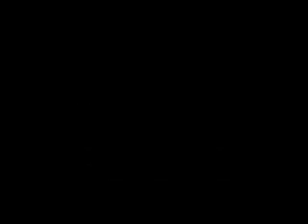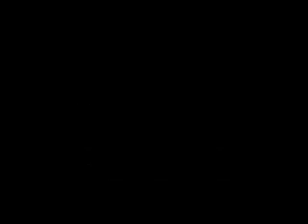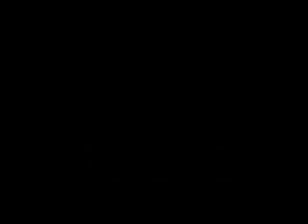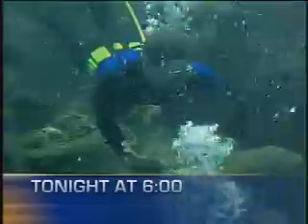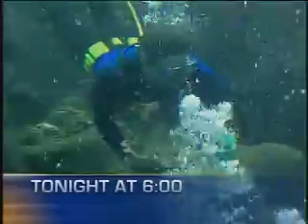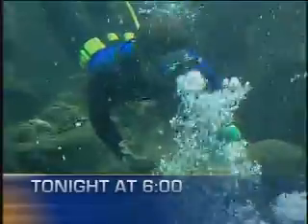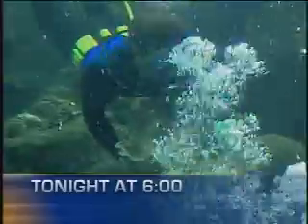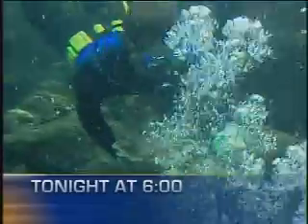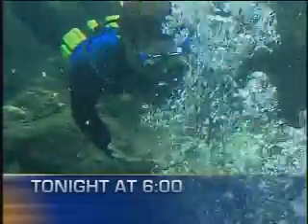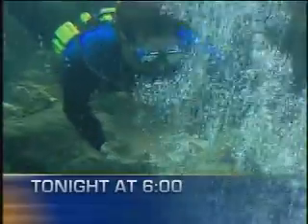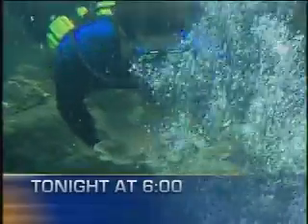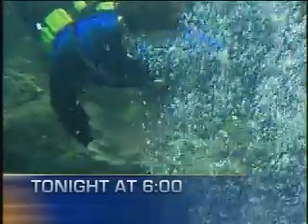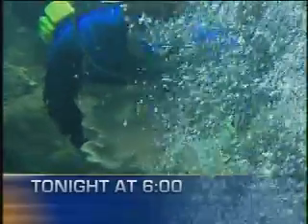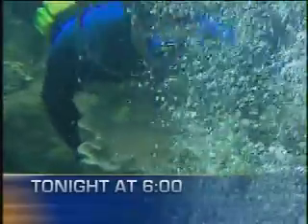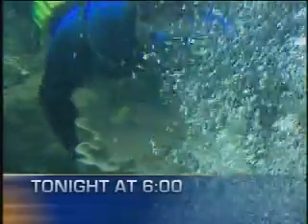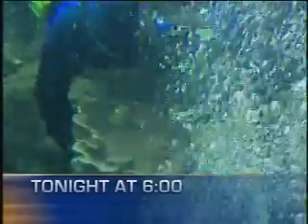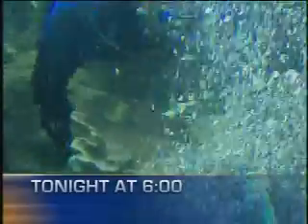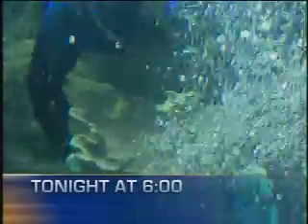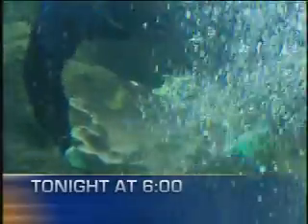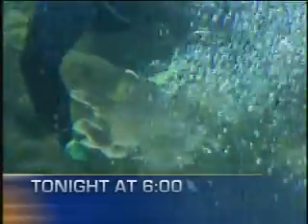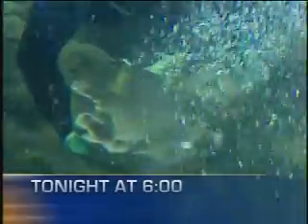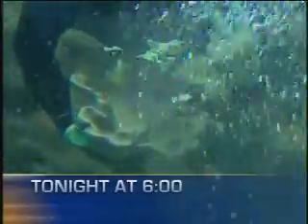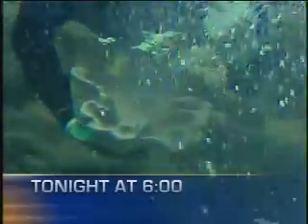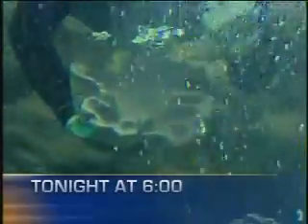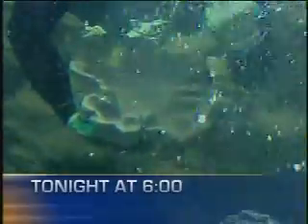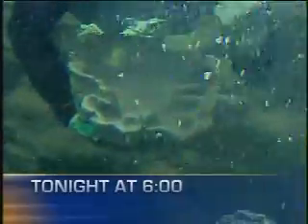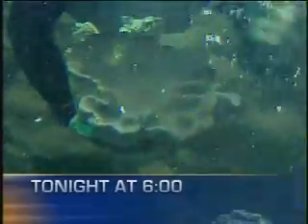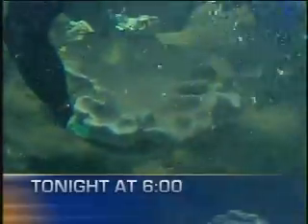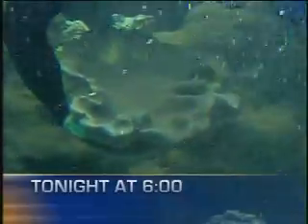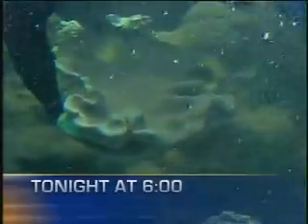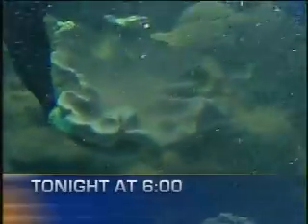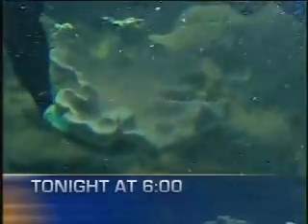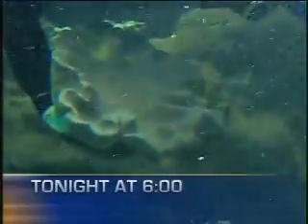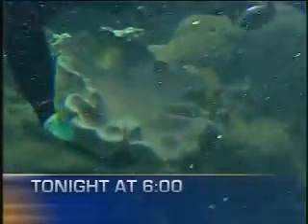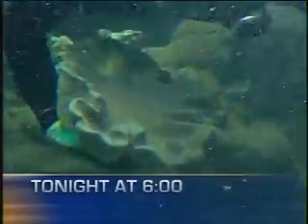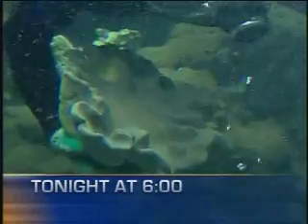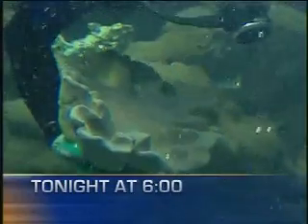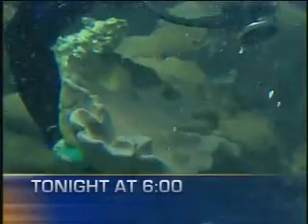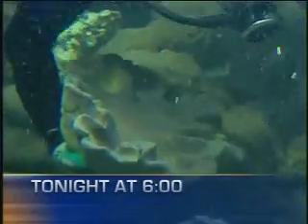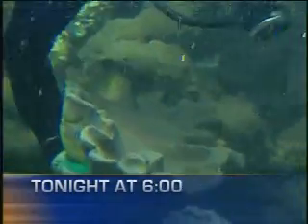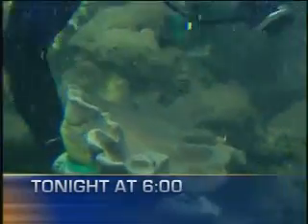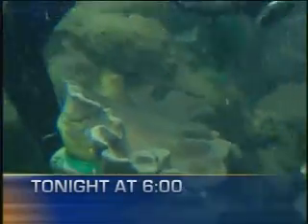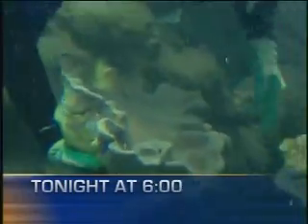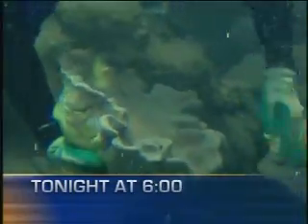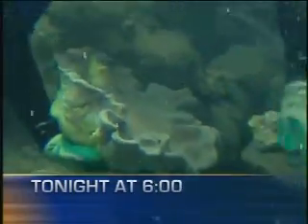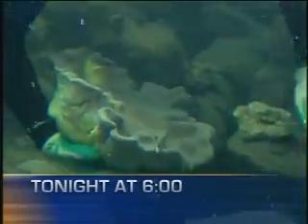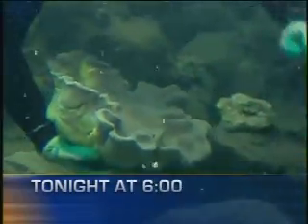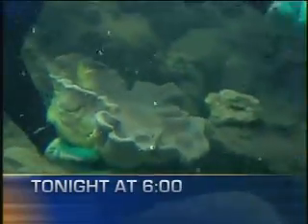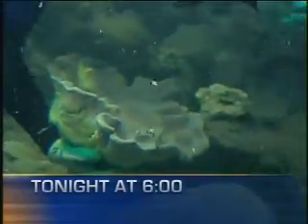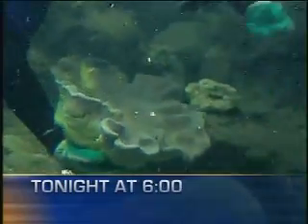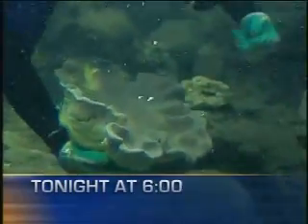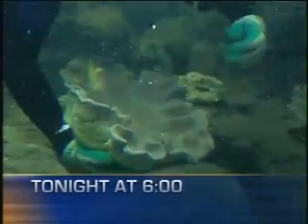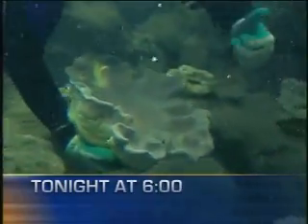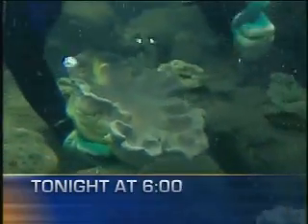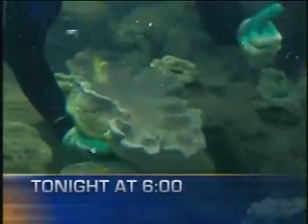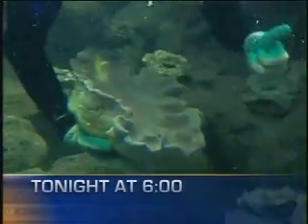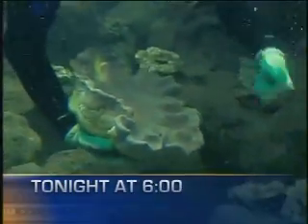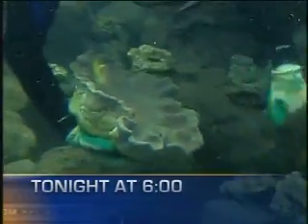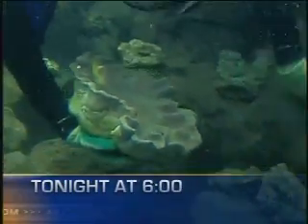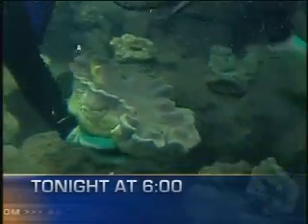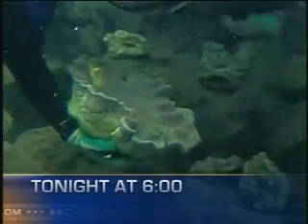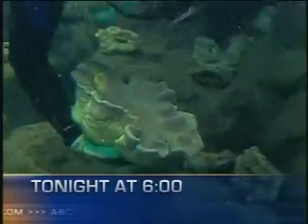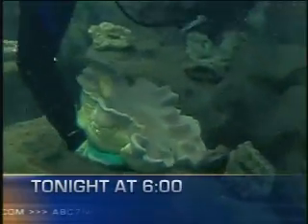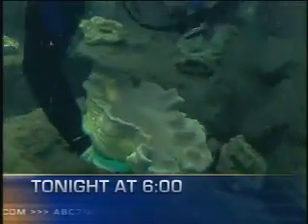A tropical paradise is taking shape at Golden Gate Park. We'll give you a sneak preview of the new coral reef exhibit.